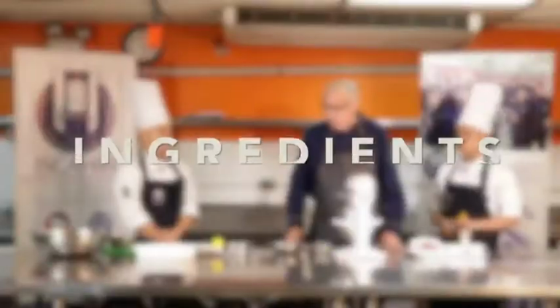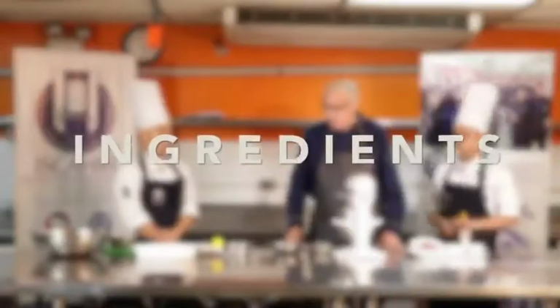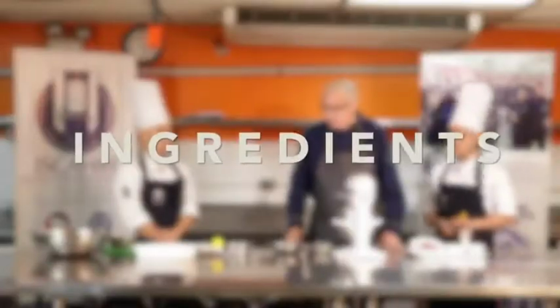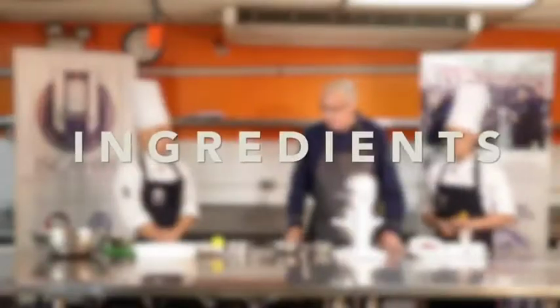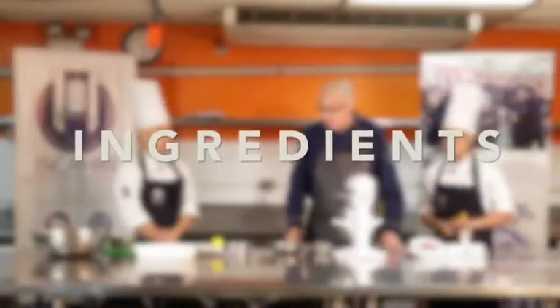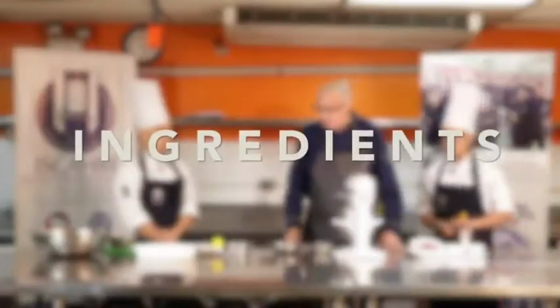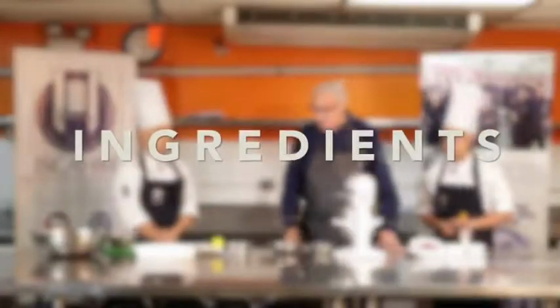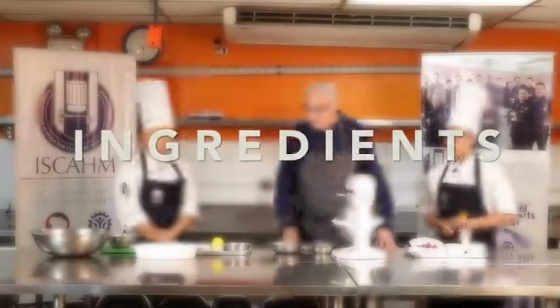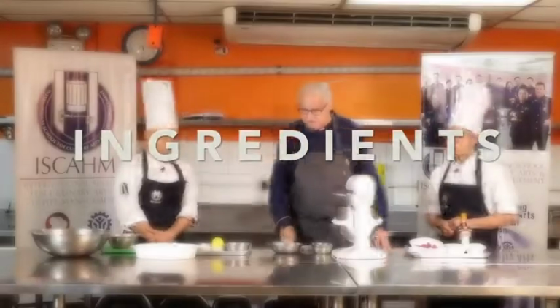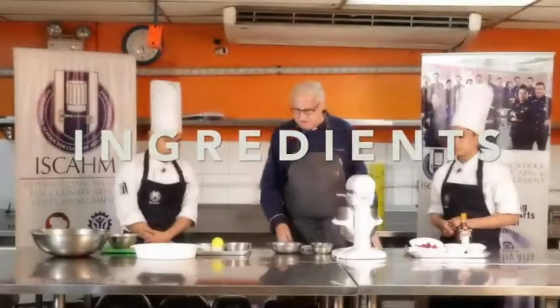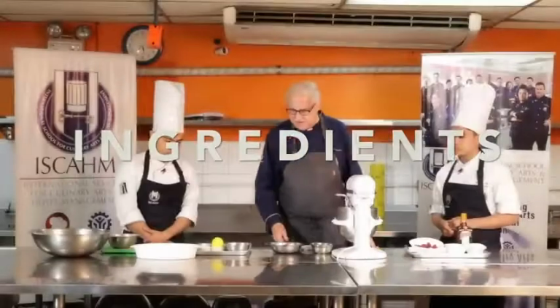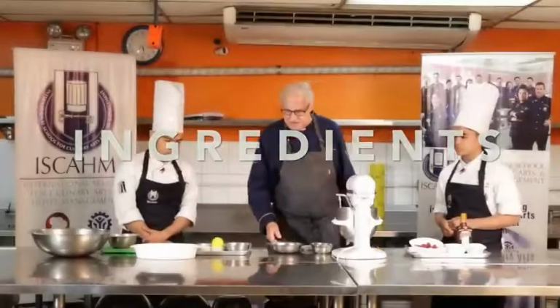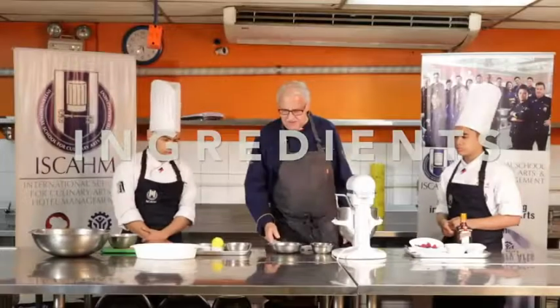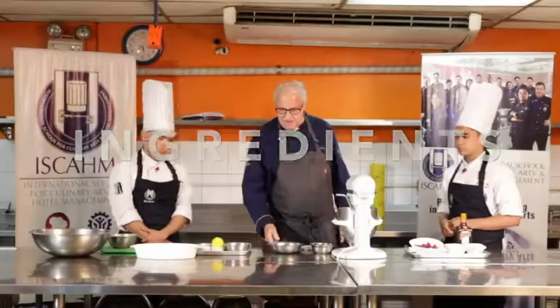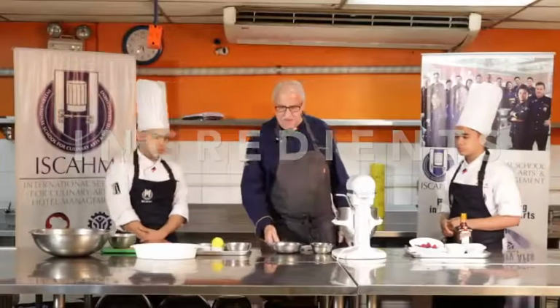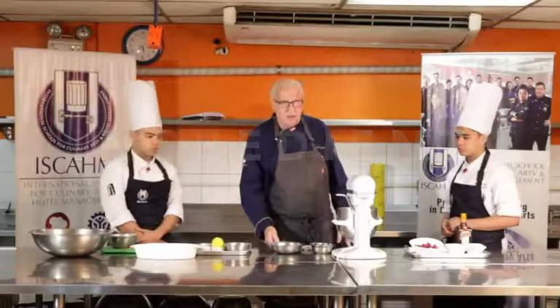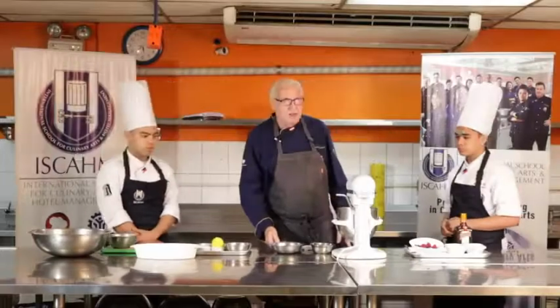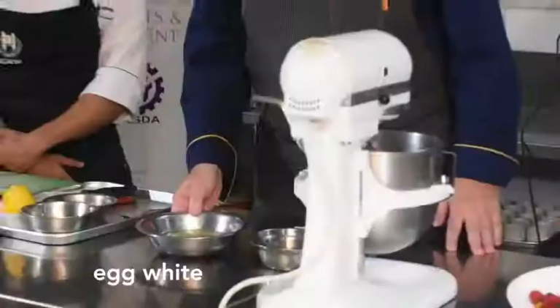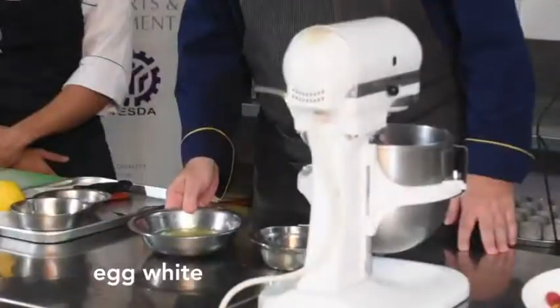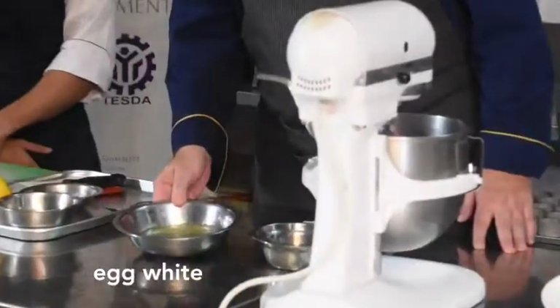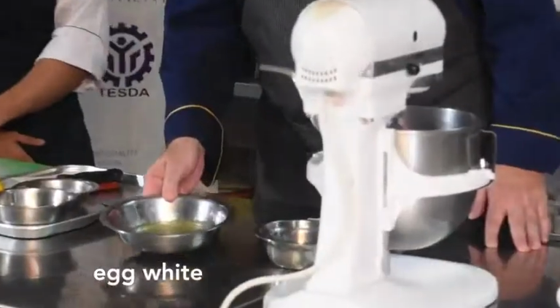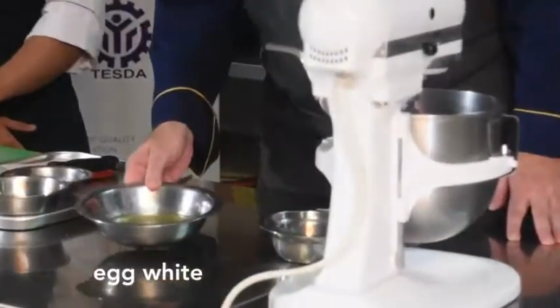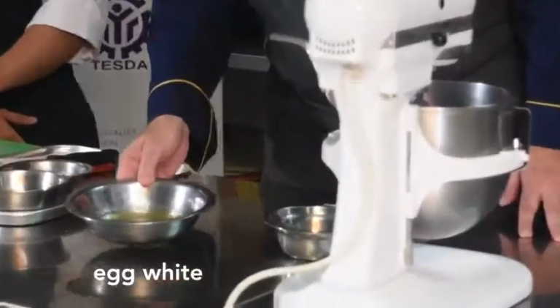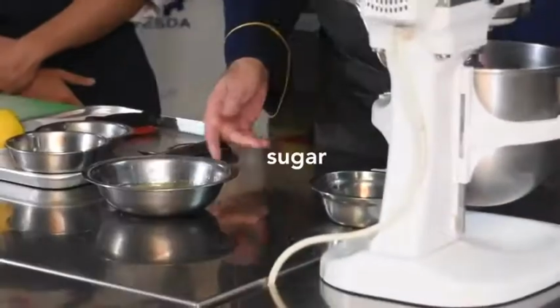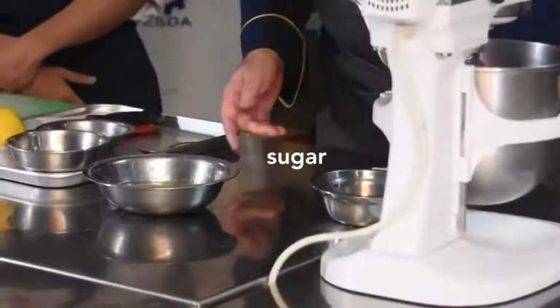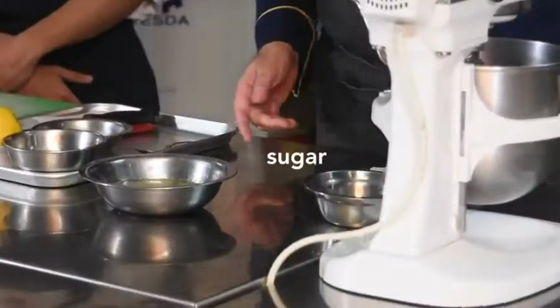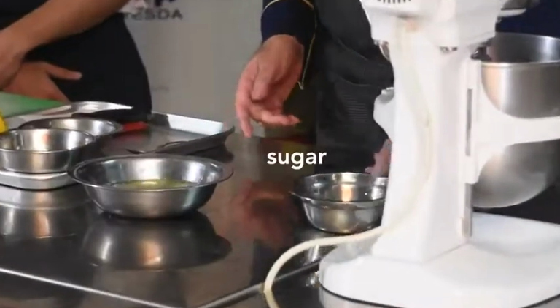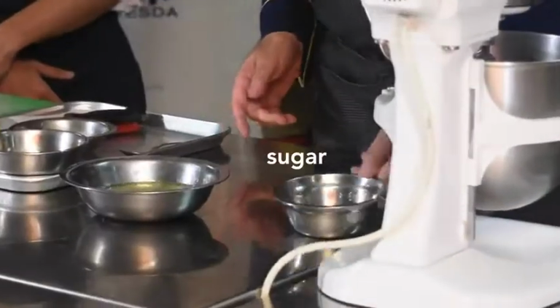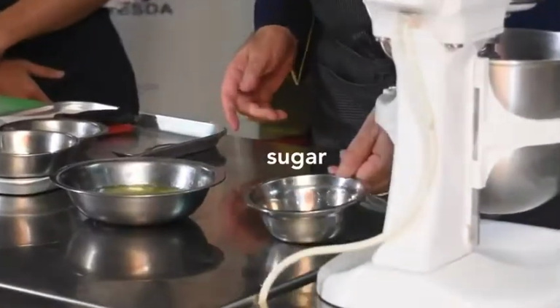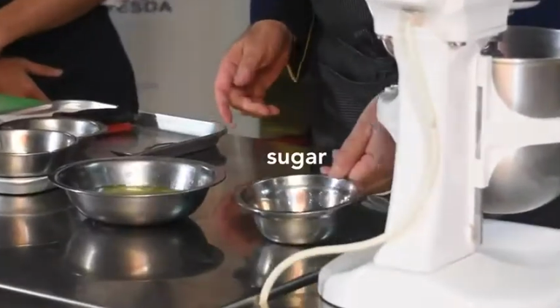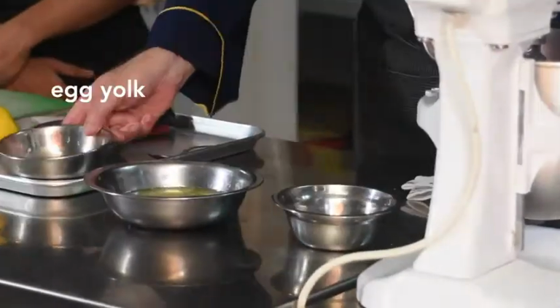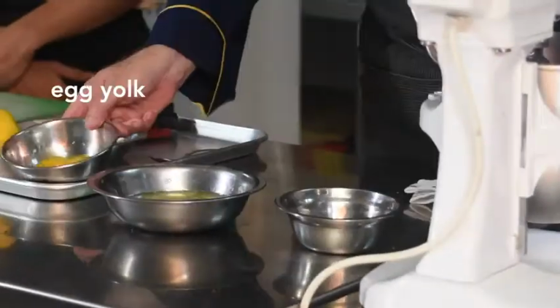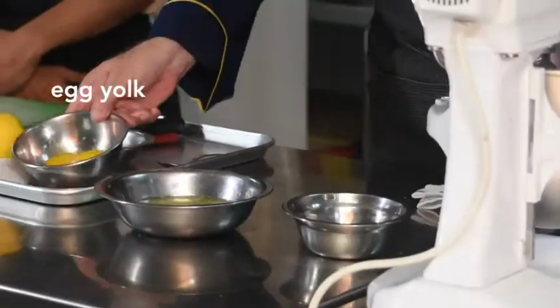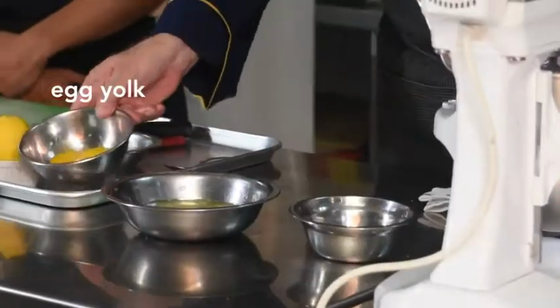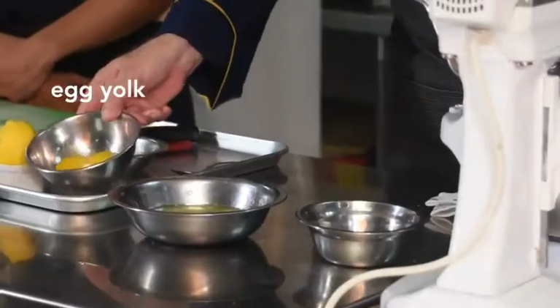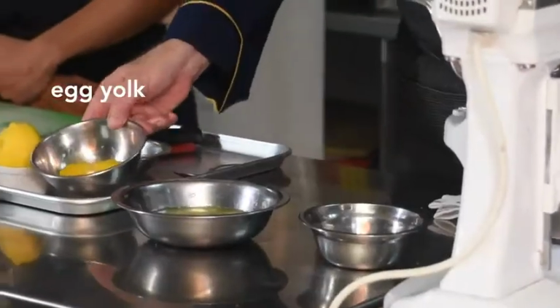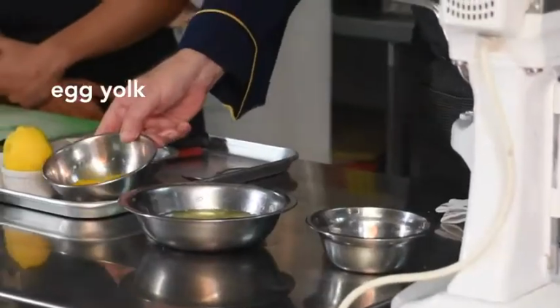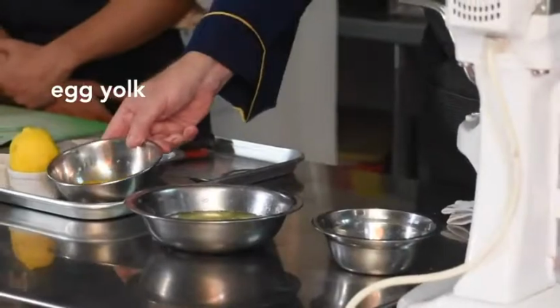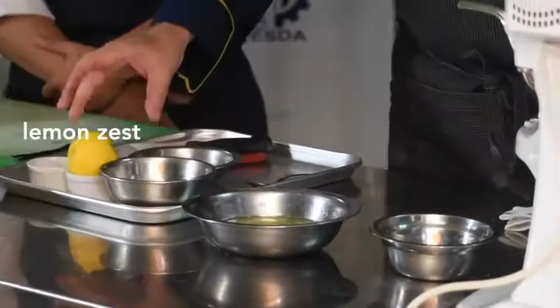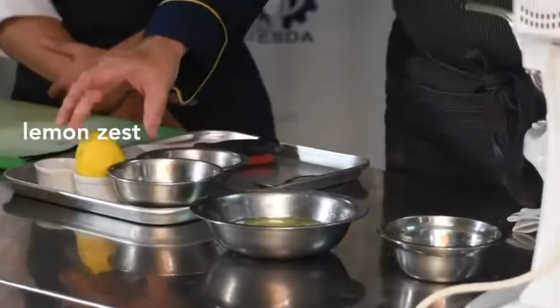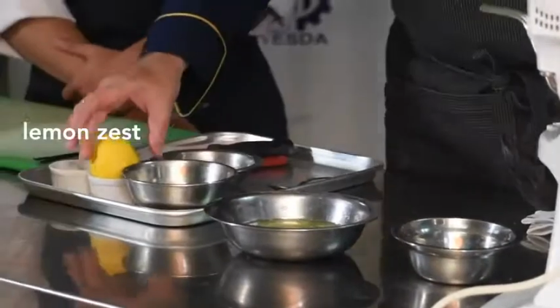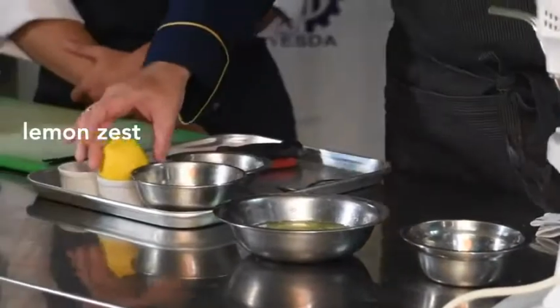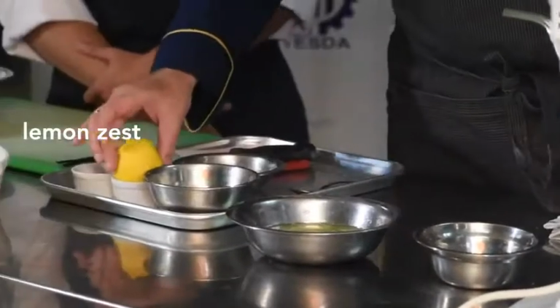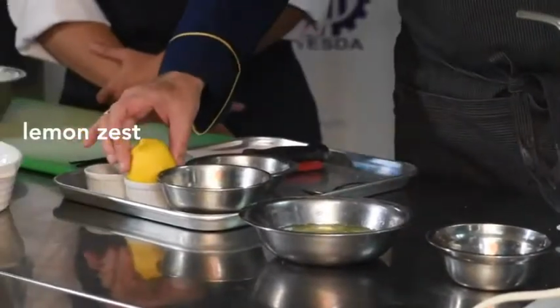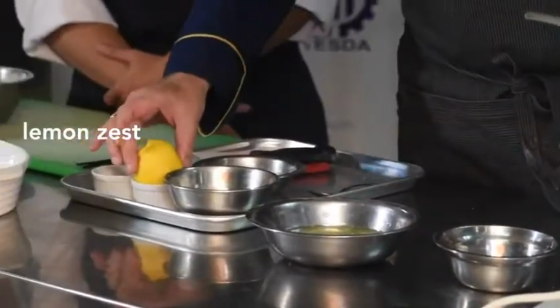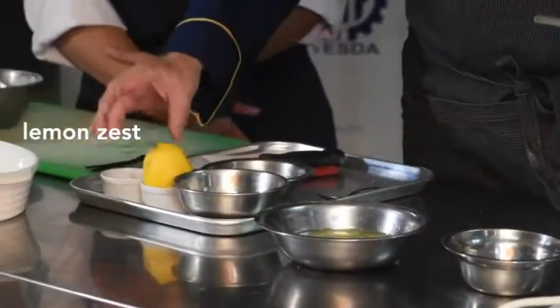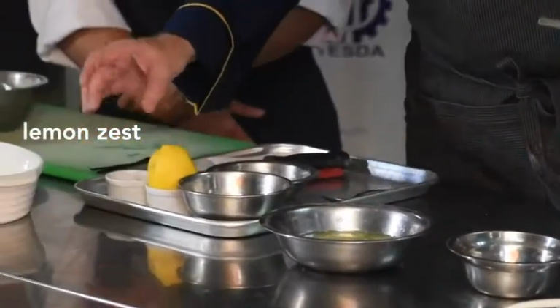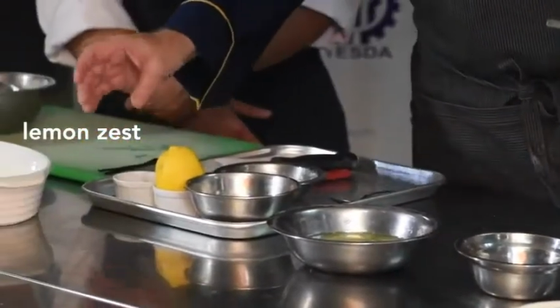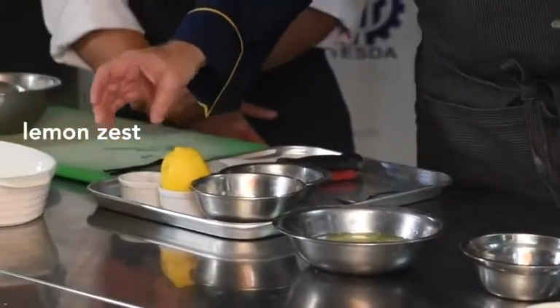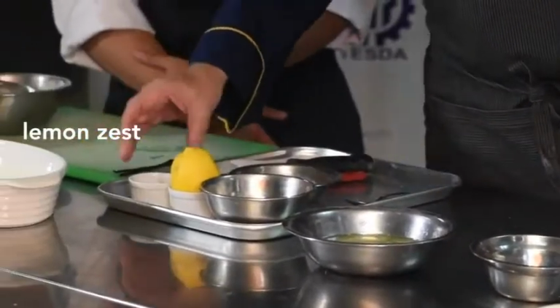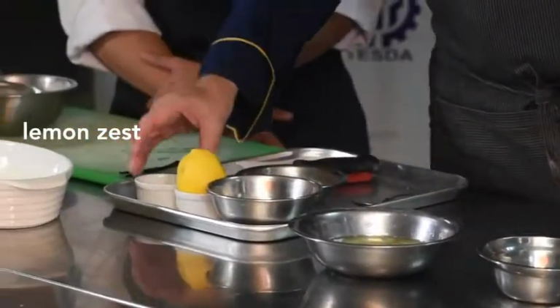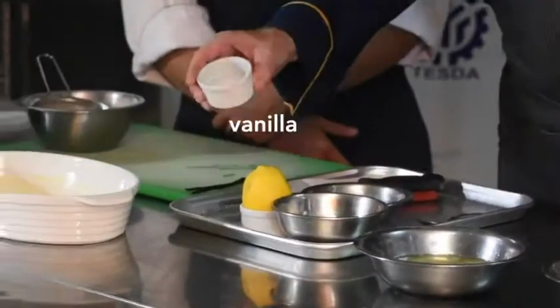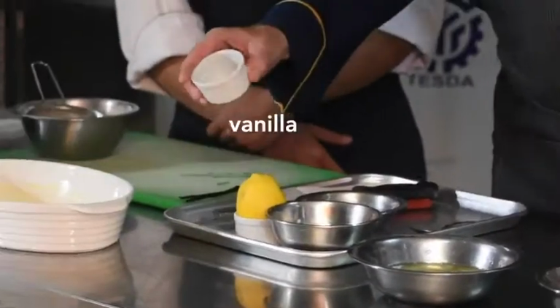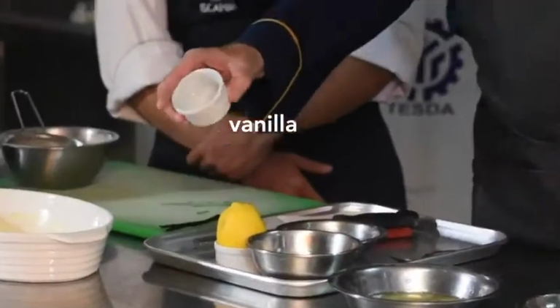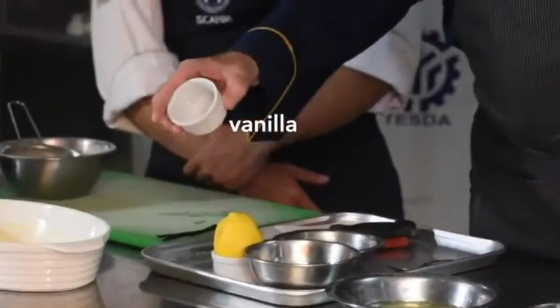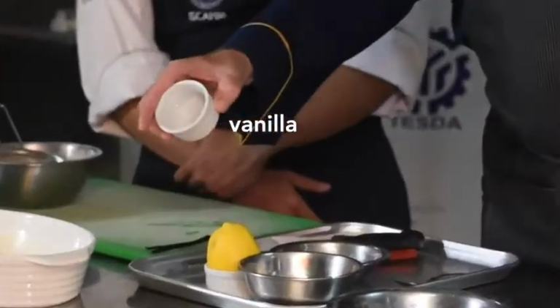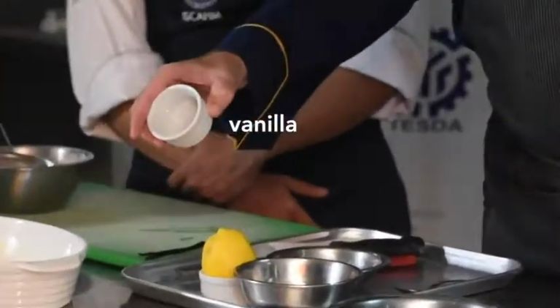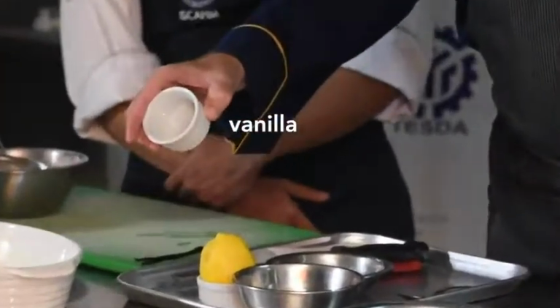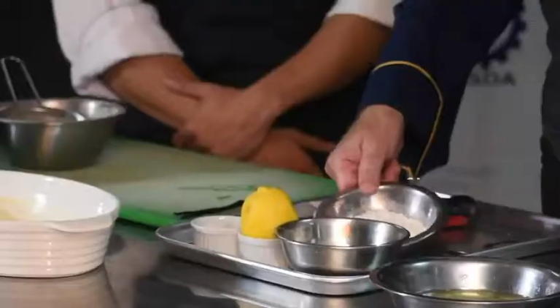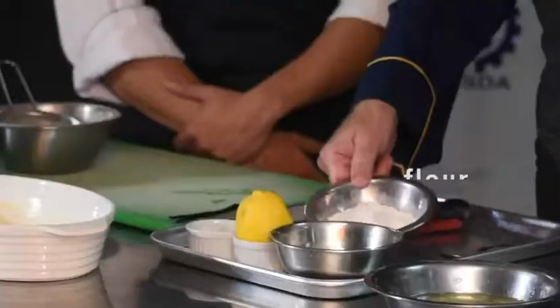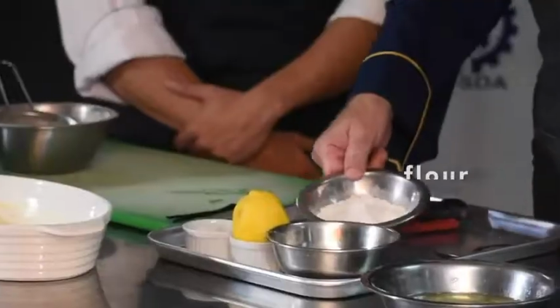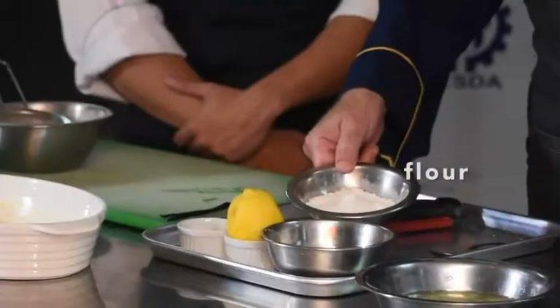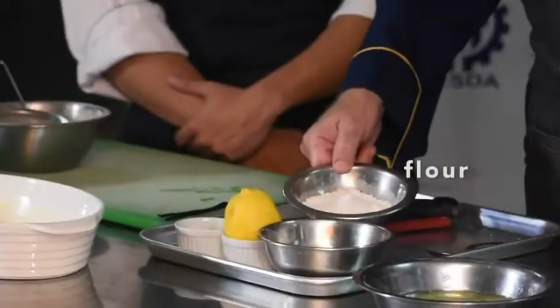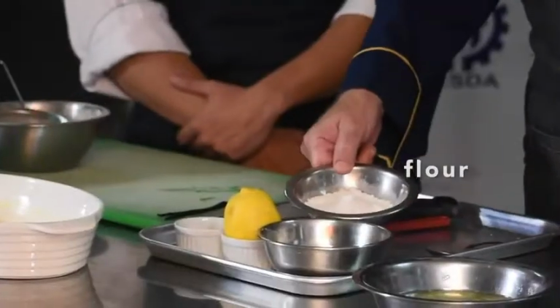What are the ingredients? Egg white, sugar, egg yolk, lemon zest, vanilla, and flour.